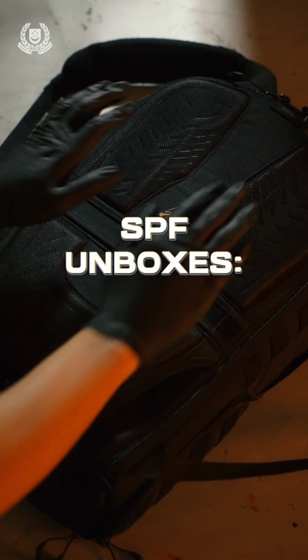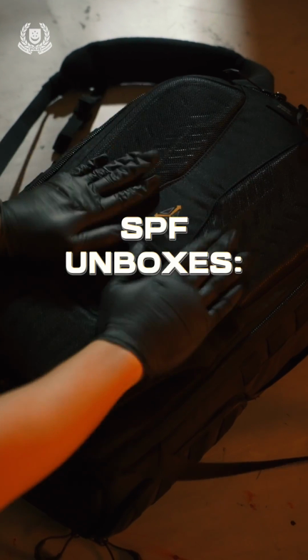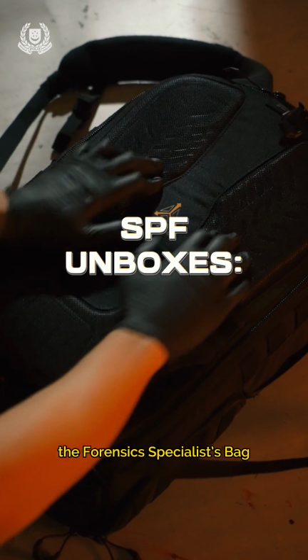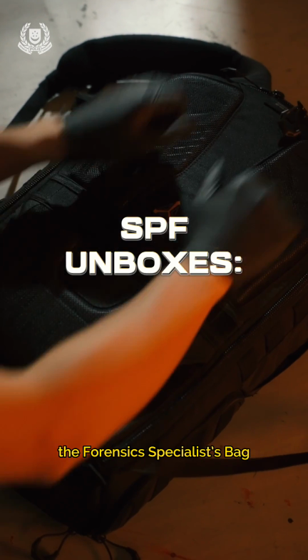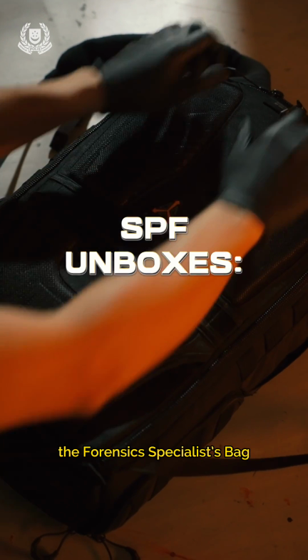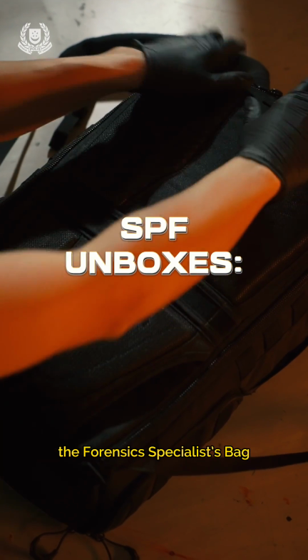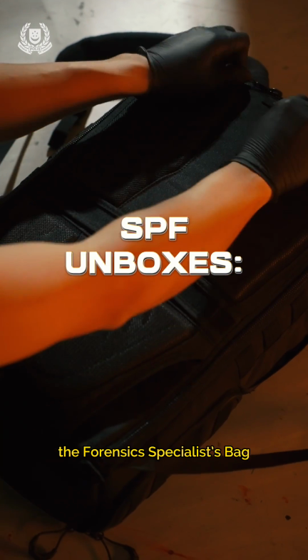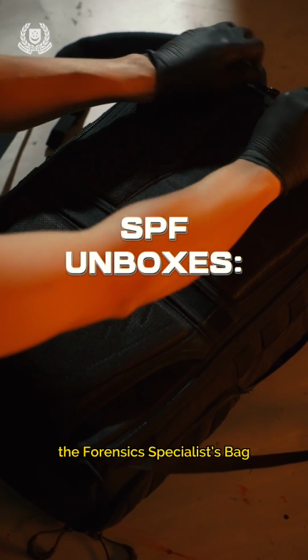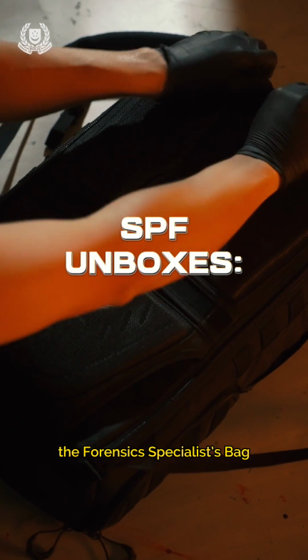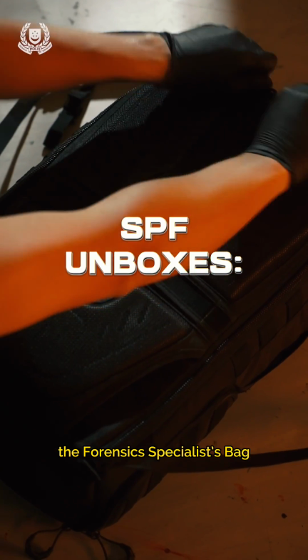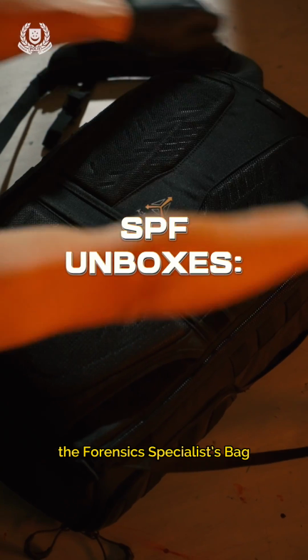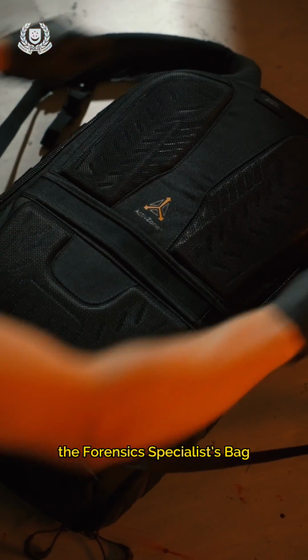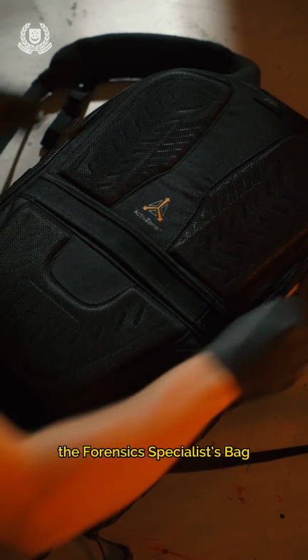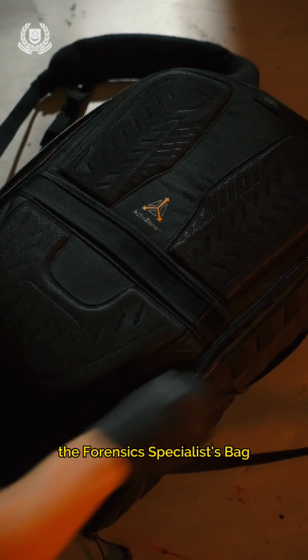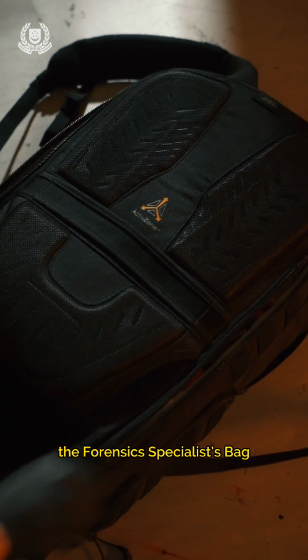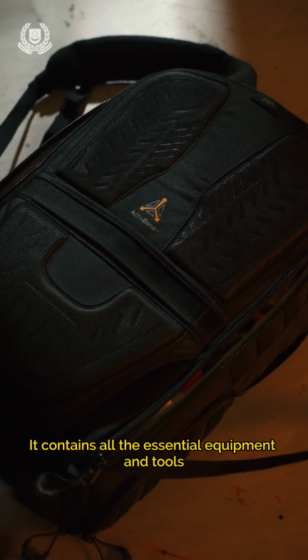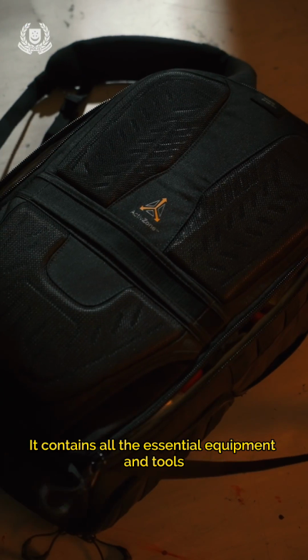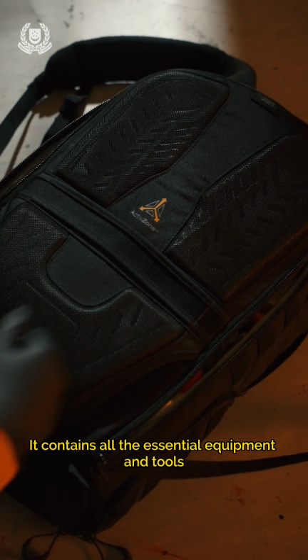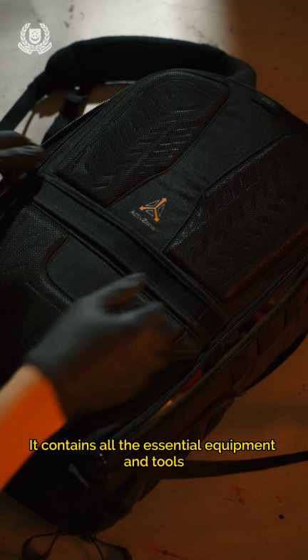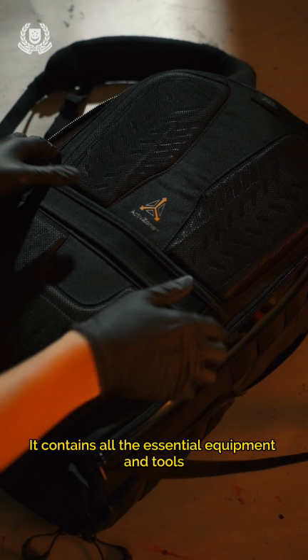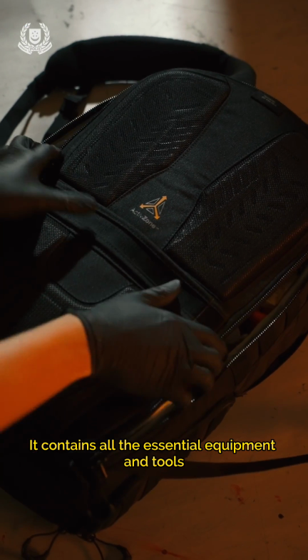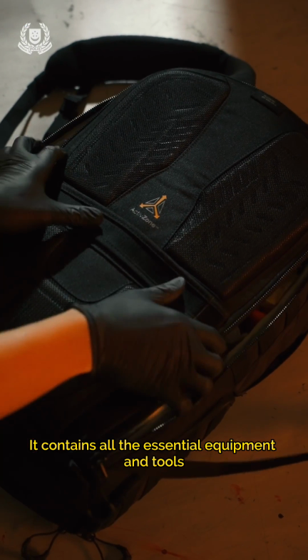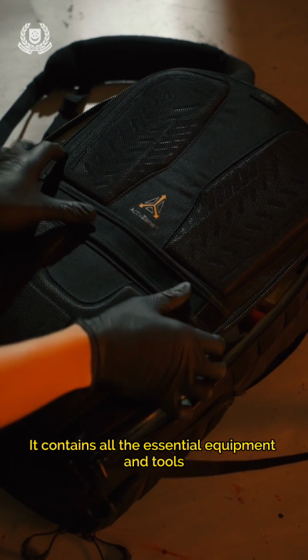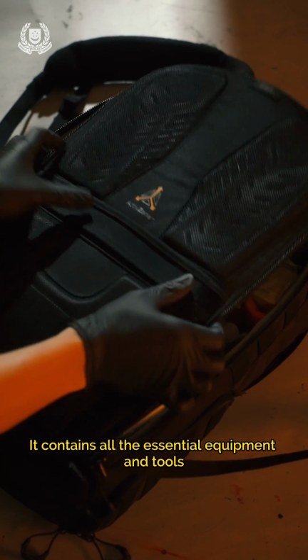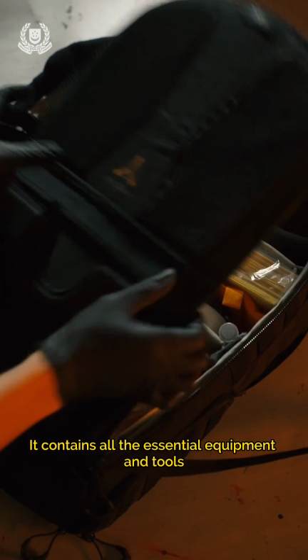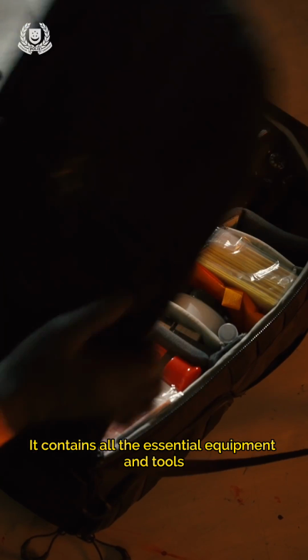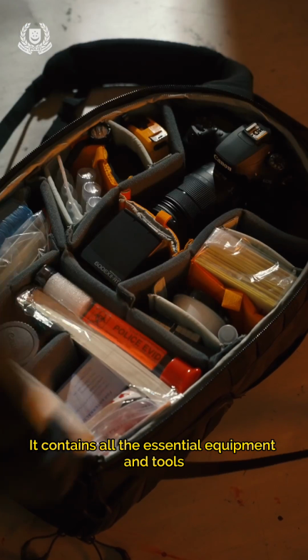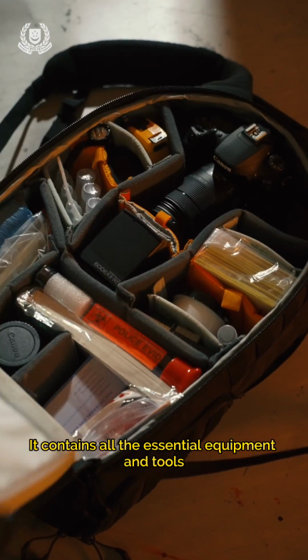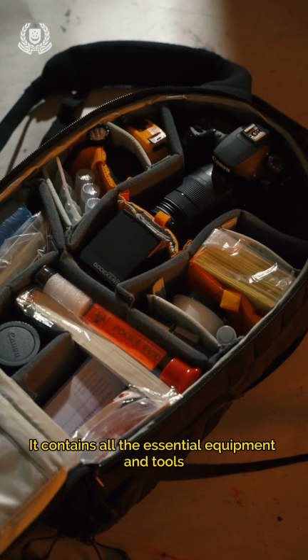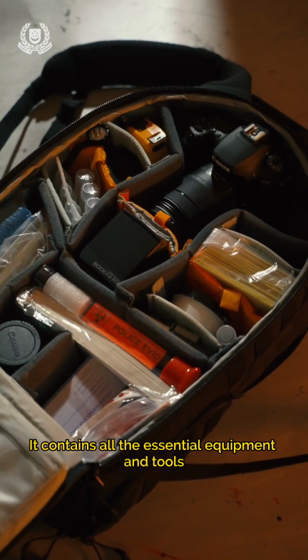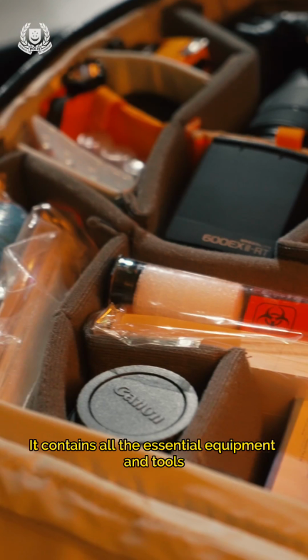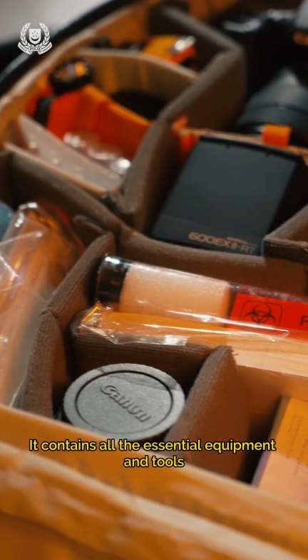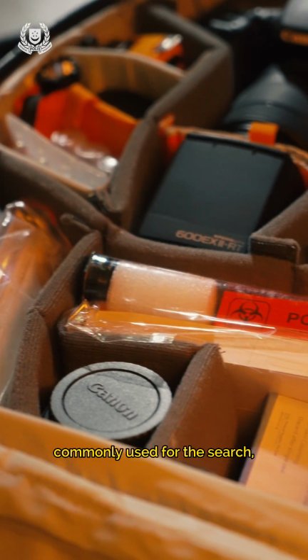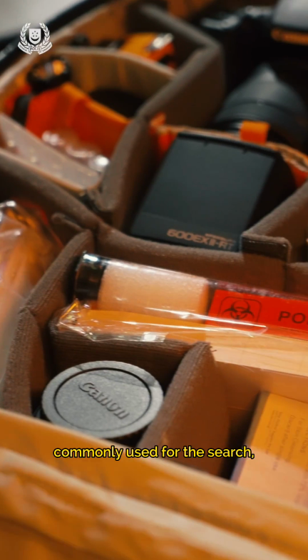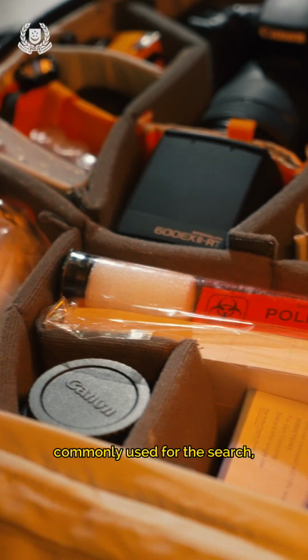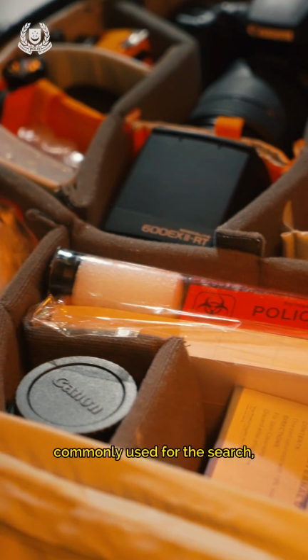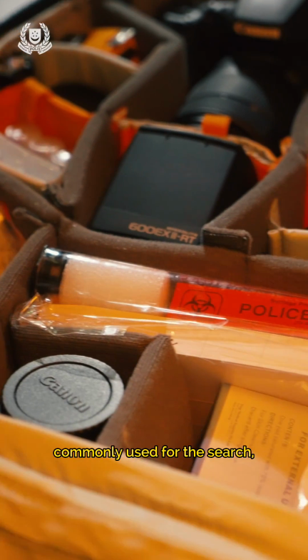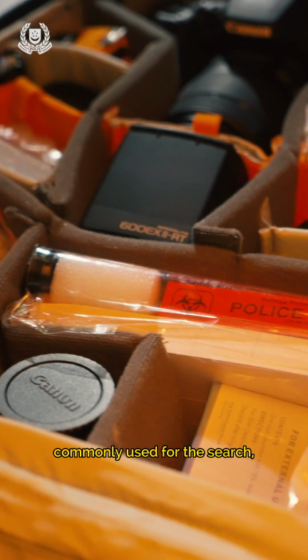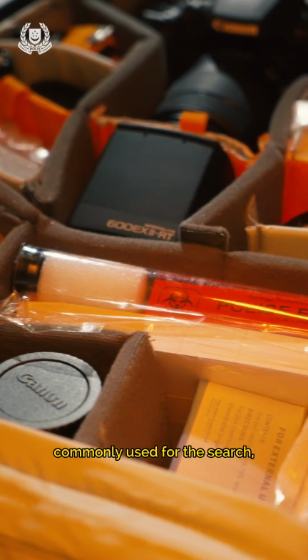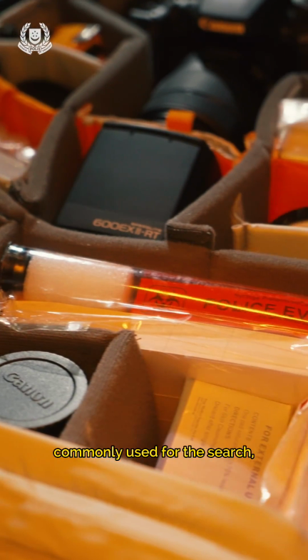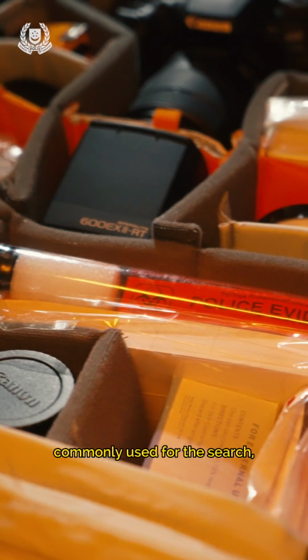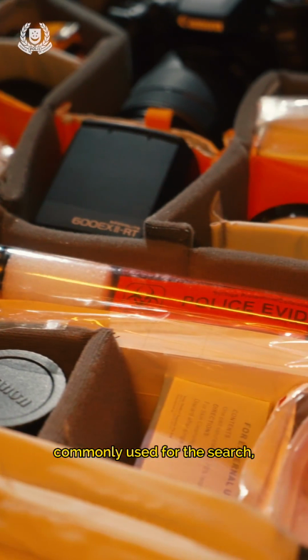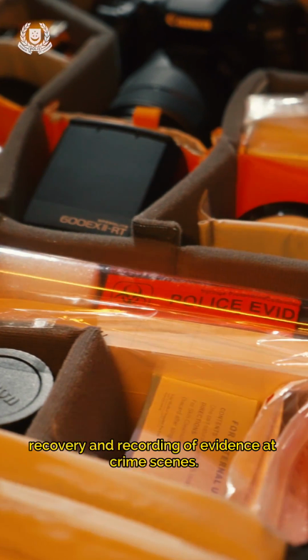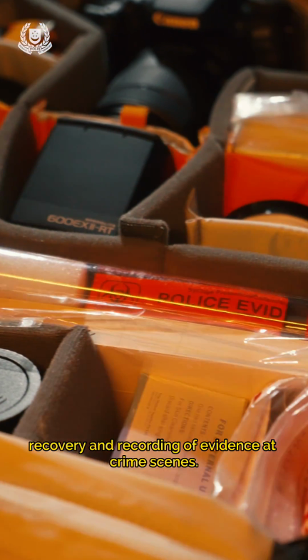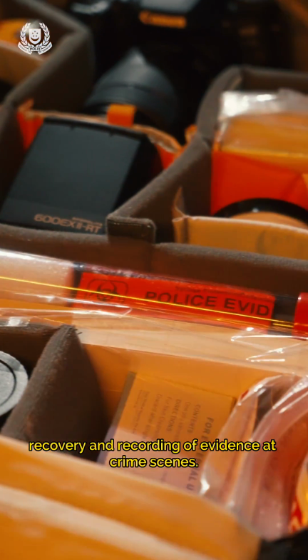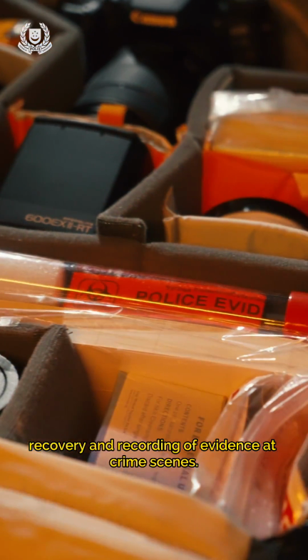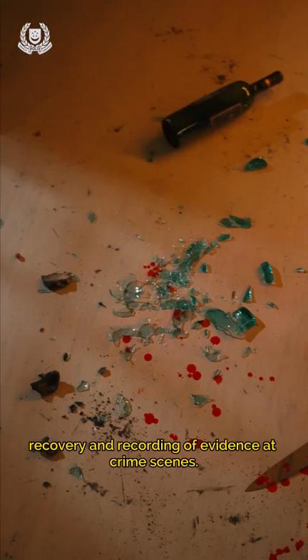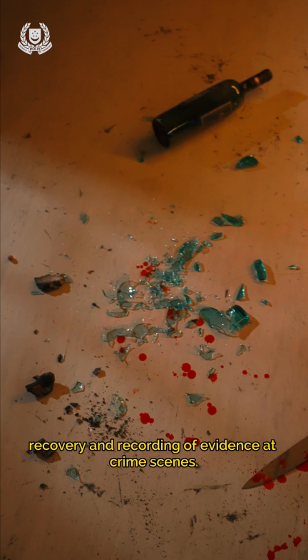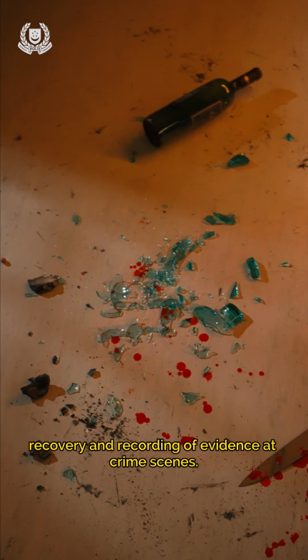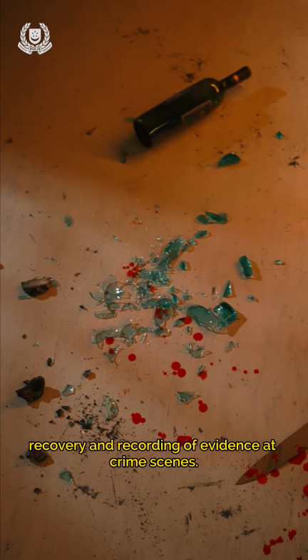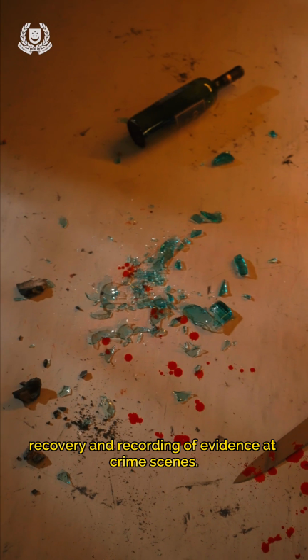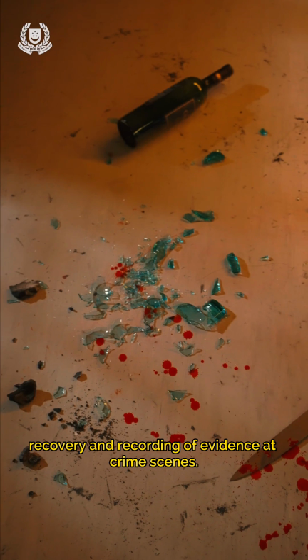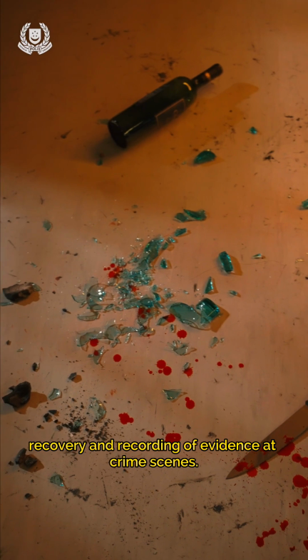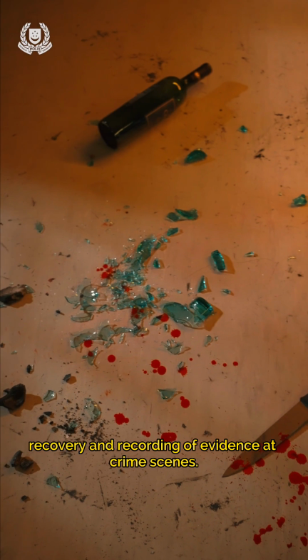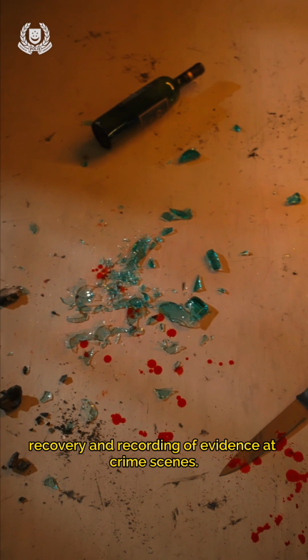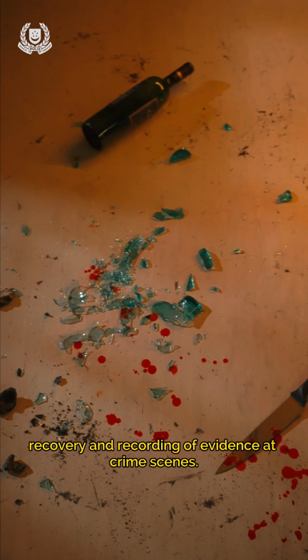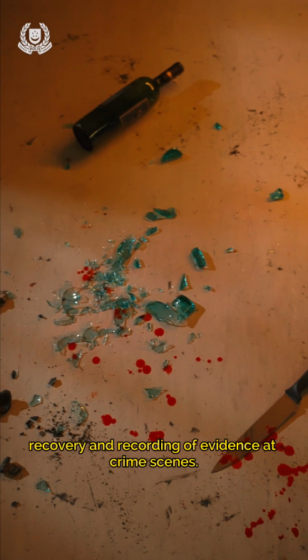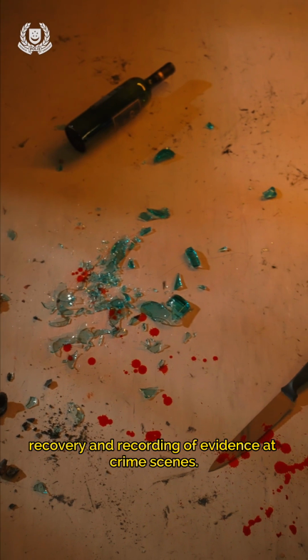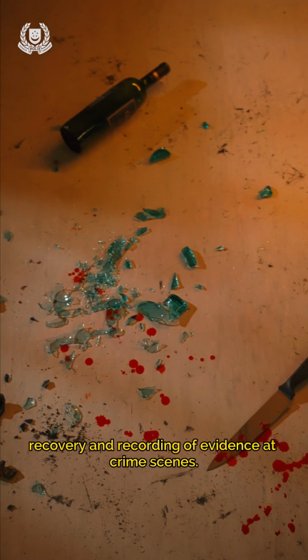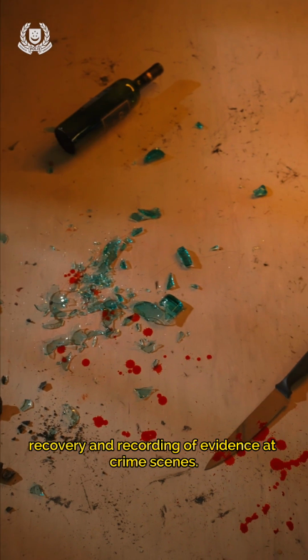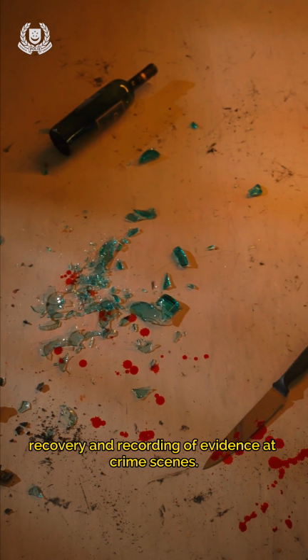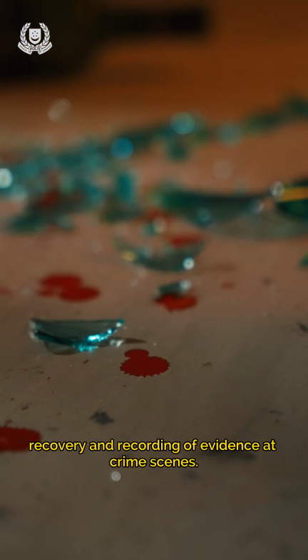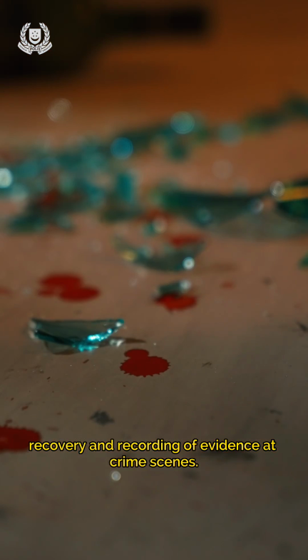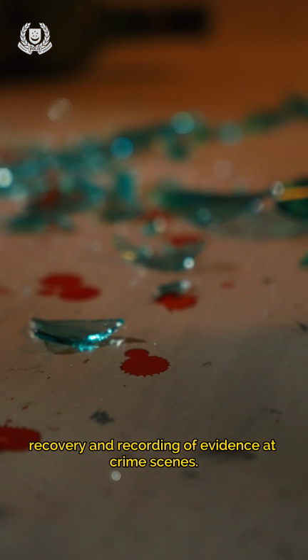The Forensic Specialist Bag contains all the essential equipment and tools commonly used for the search, recovery, and recording of evidence at crime scenes.